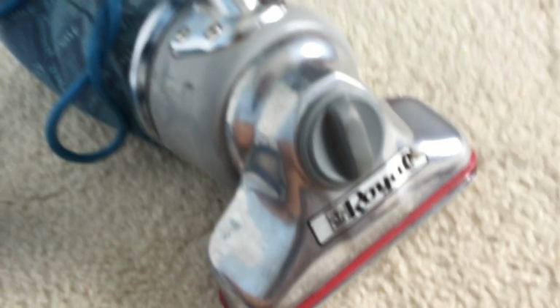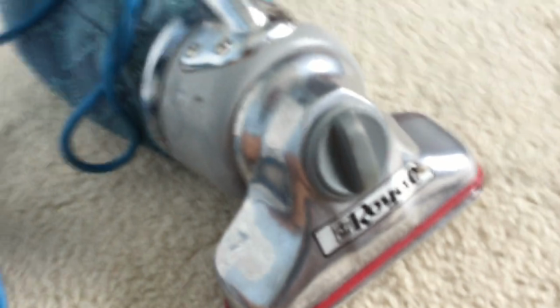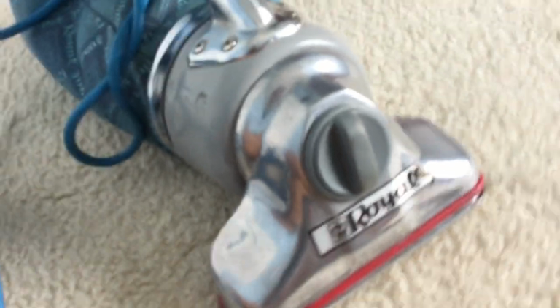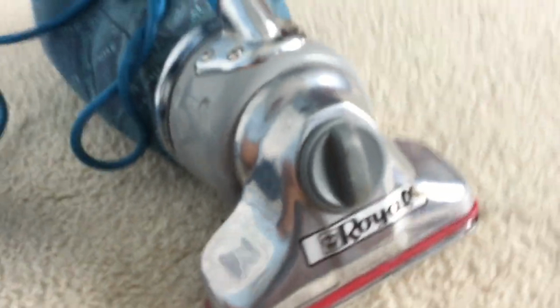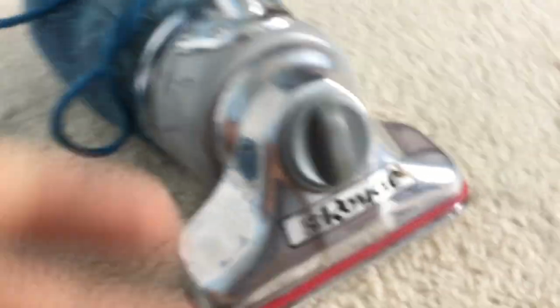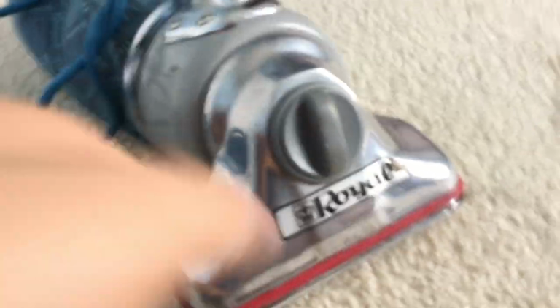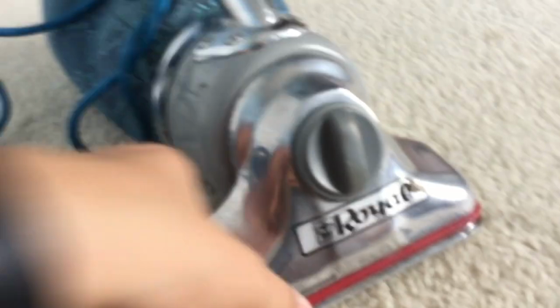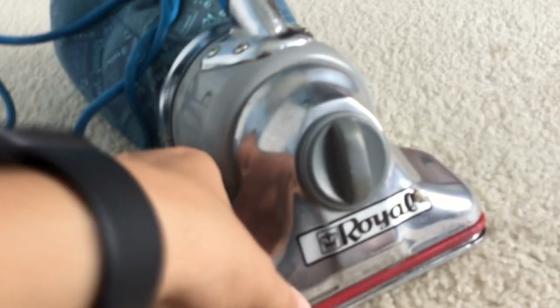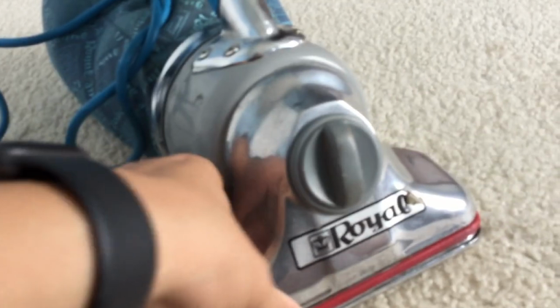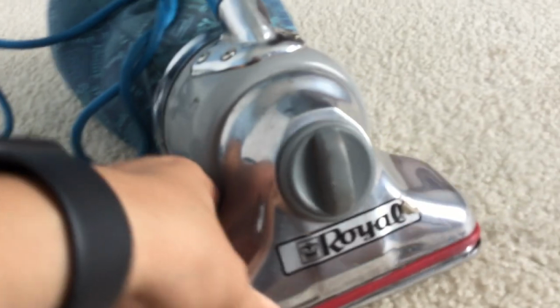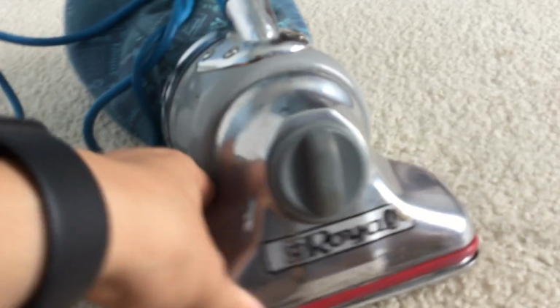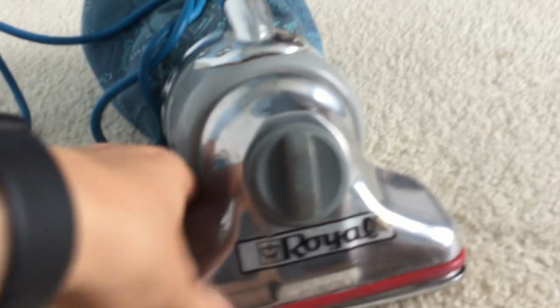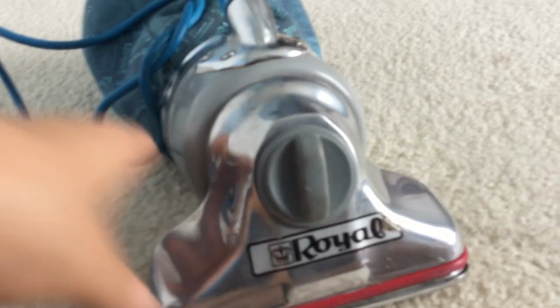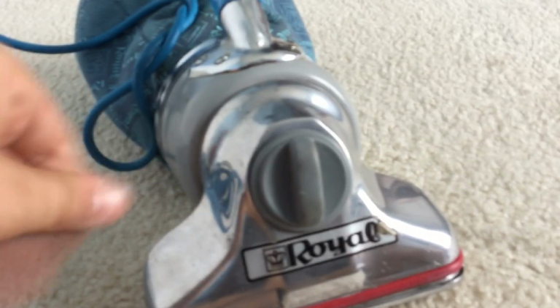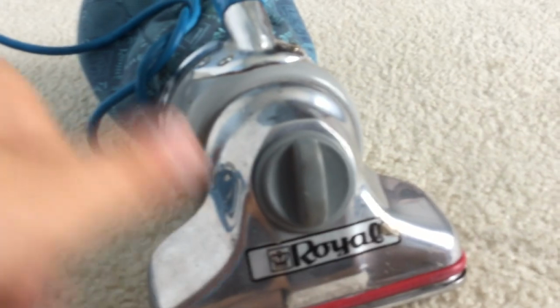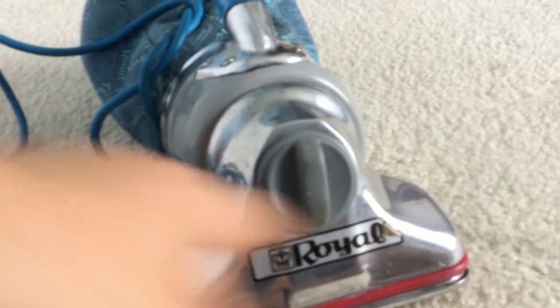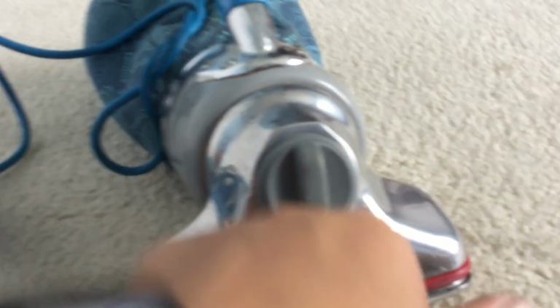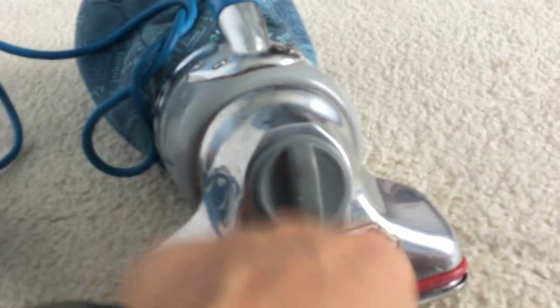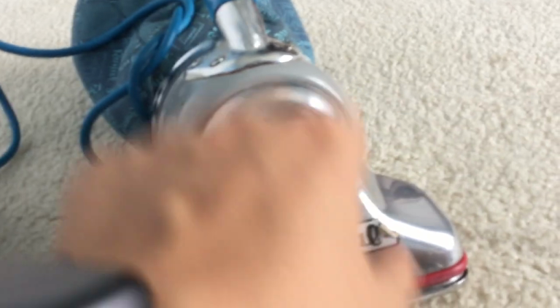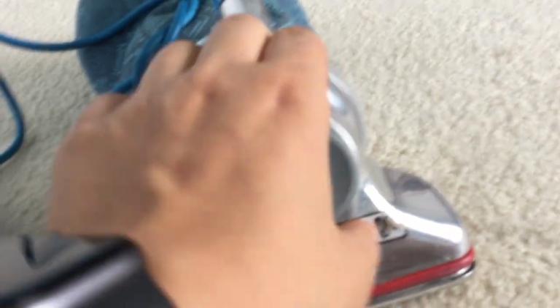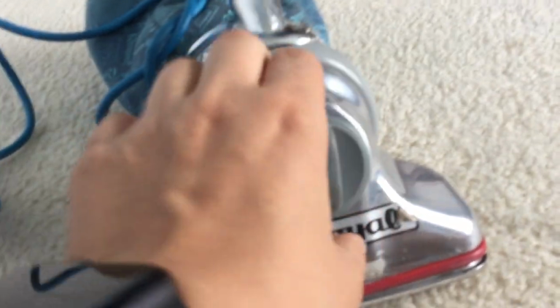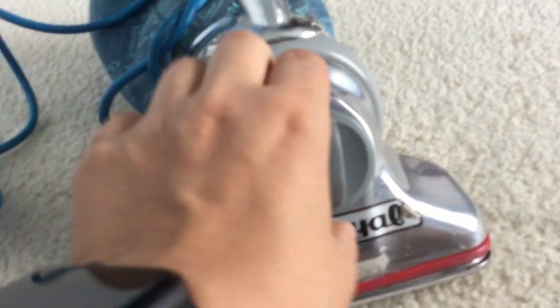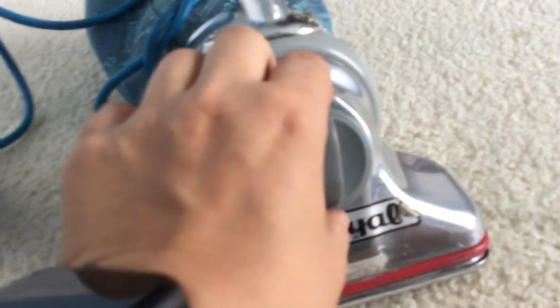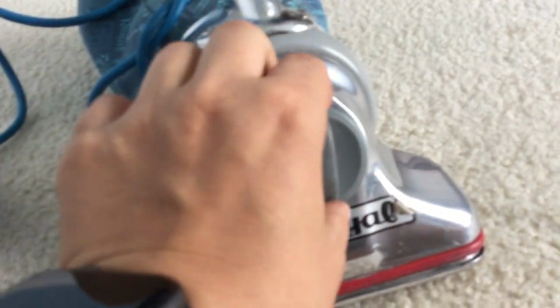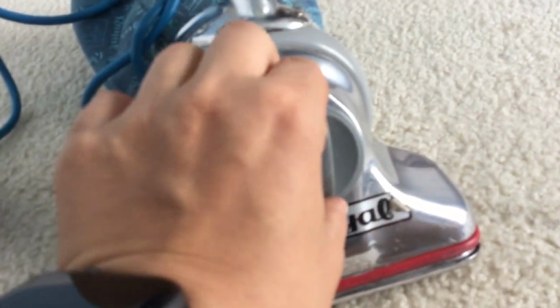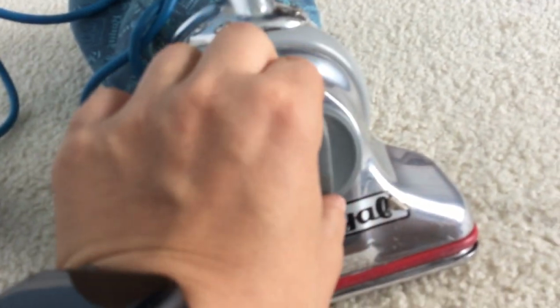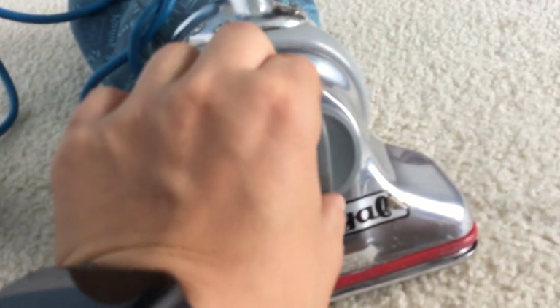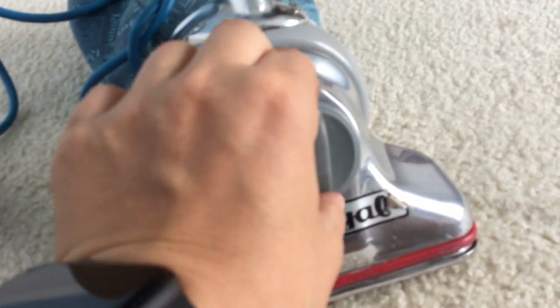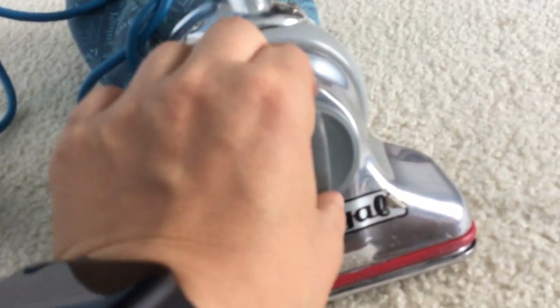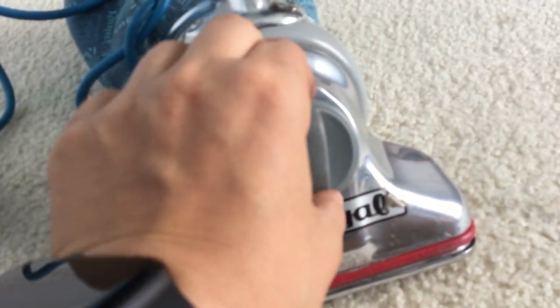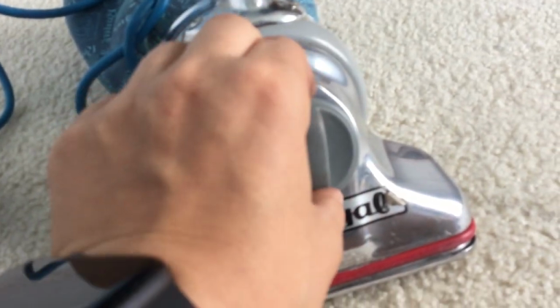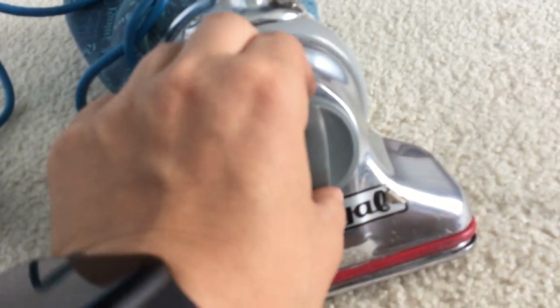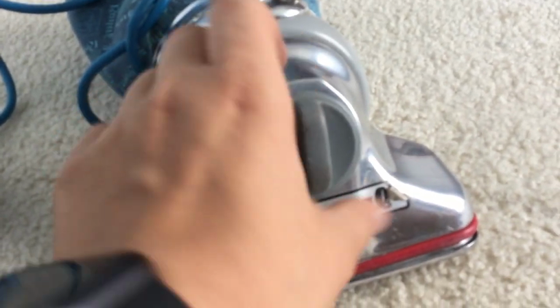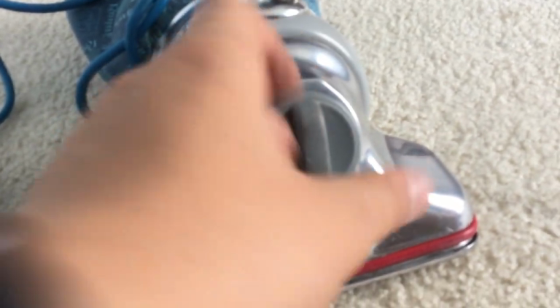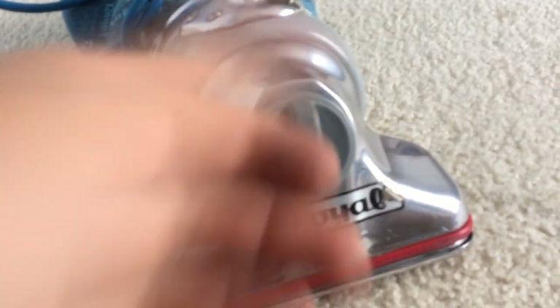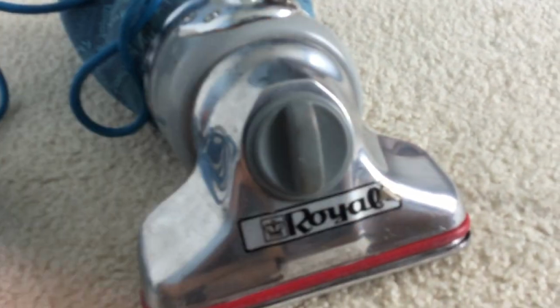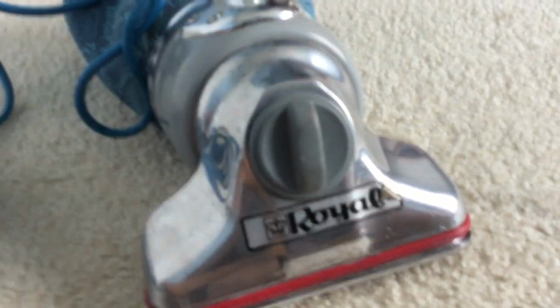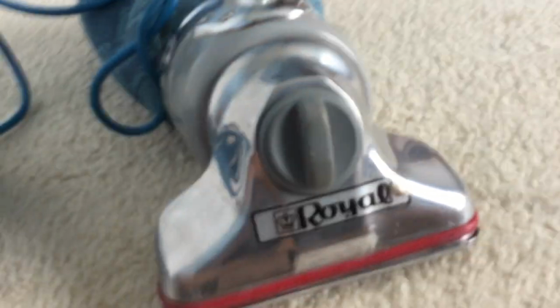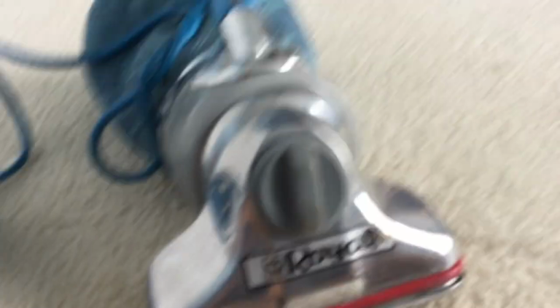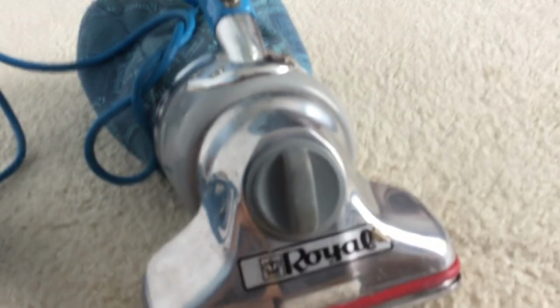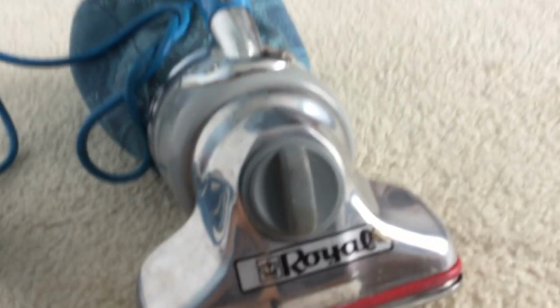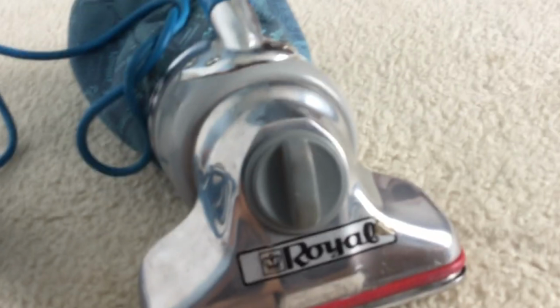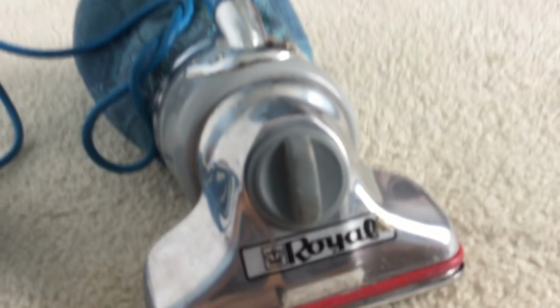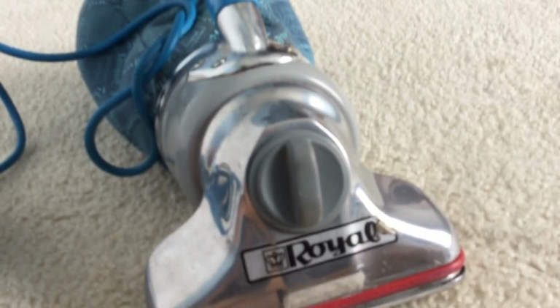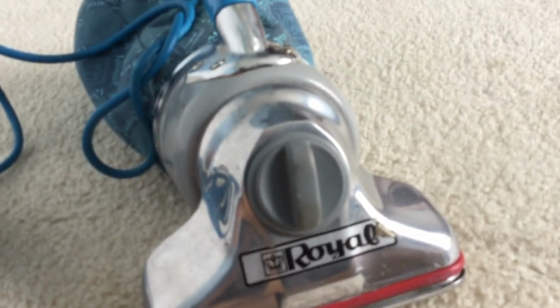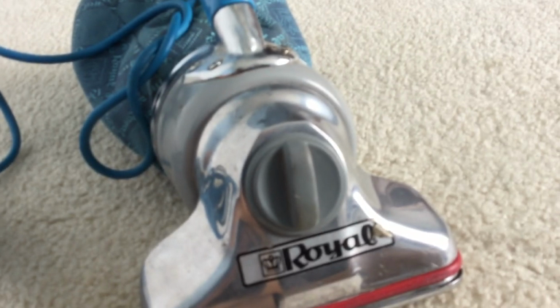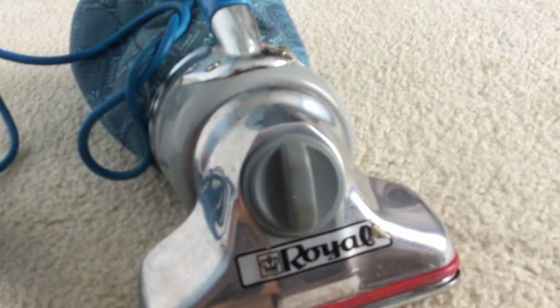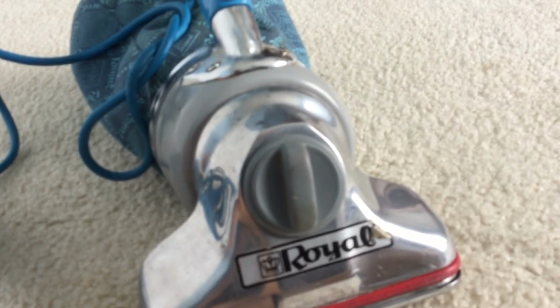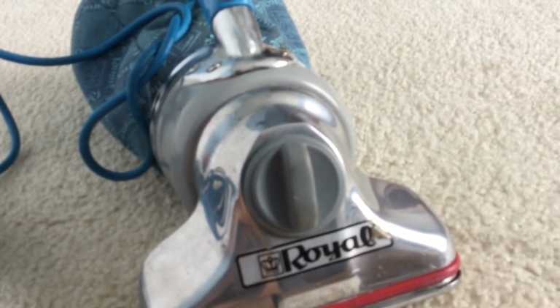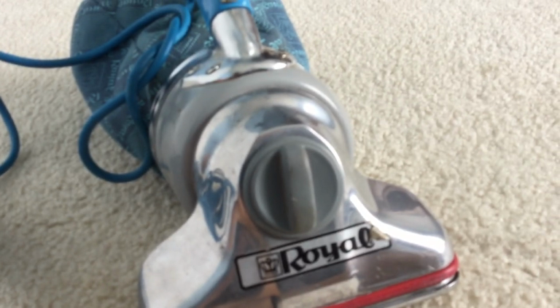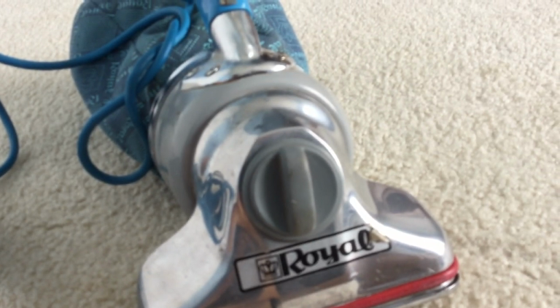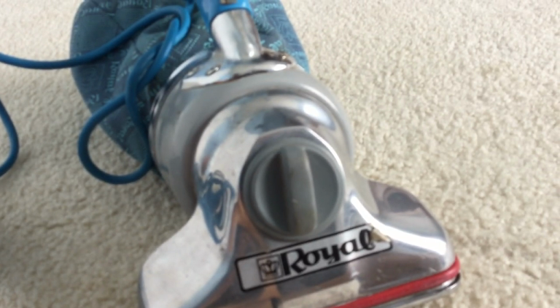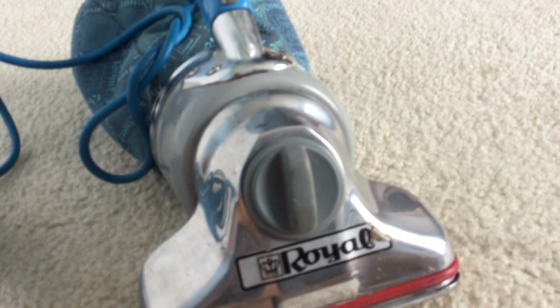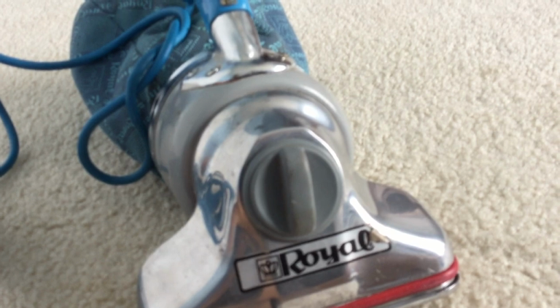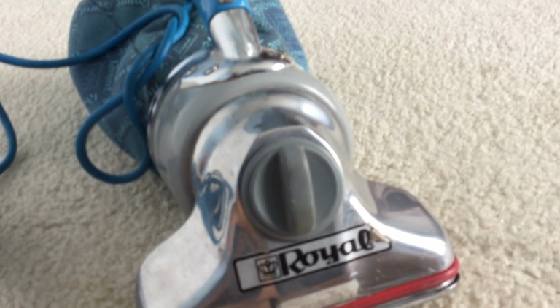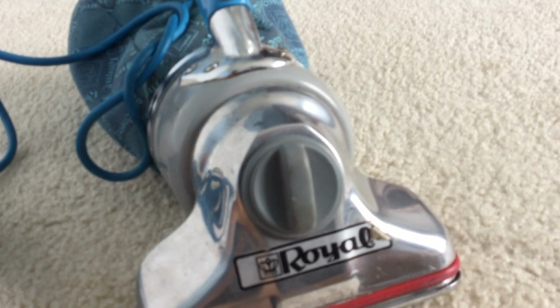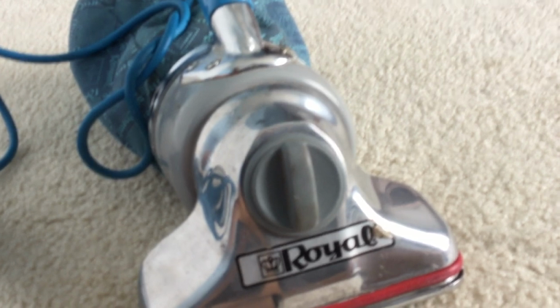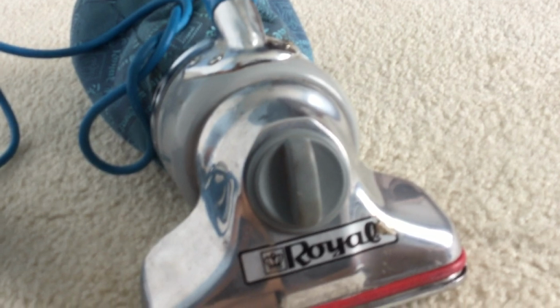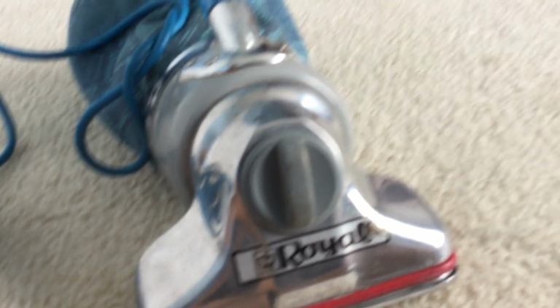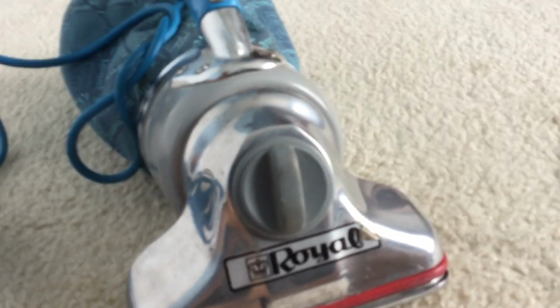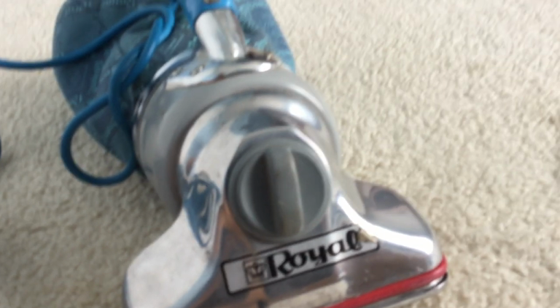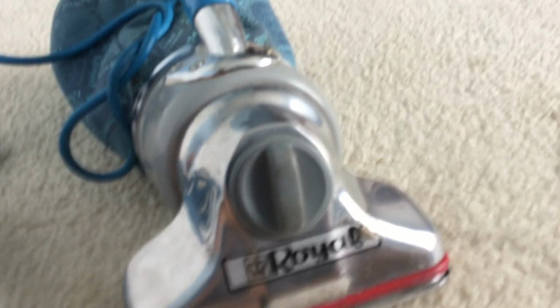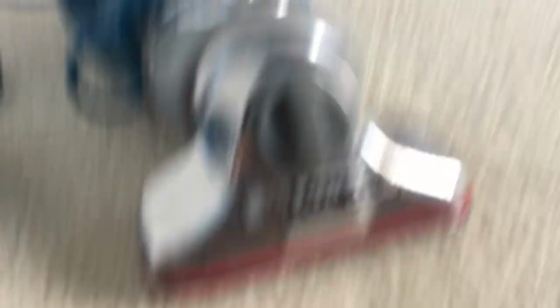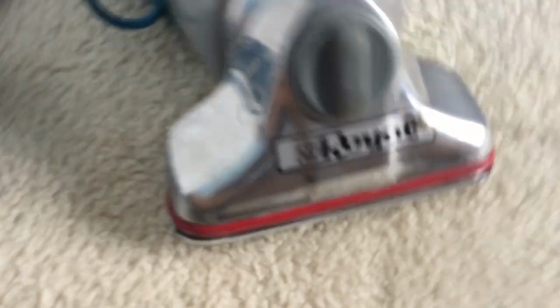Hey guys, this is Topfim. Today I want to show you how to change the belt on a Royal 501 handbag. The process is very simple.